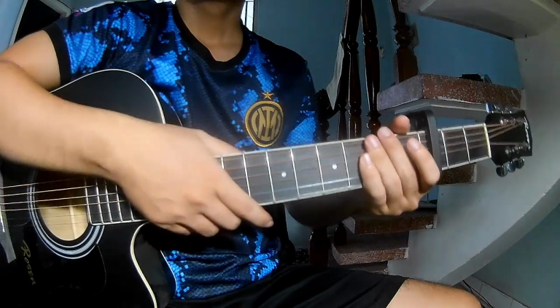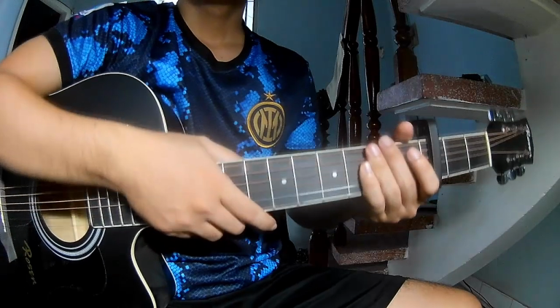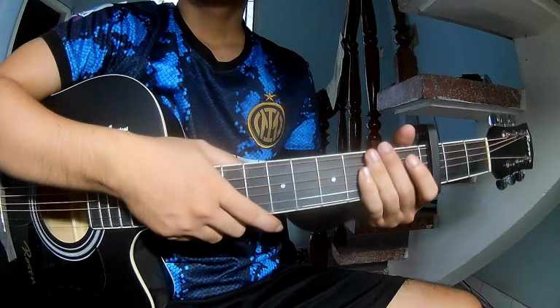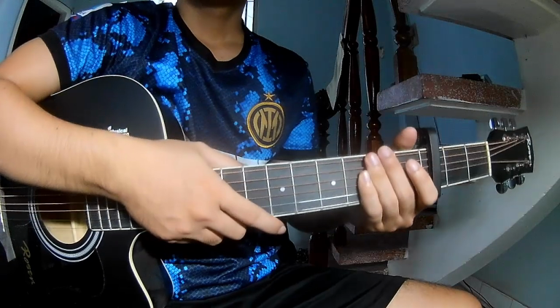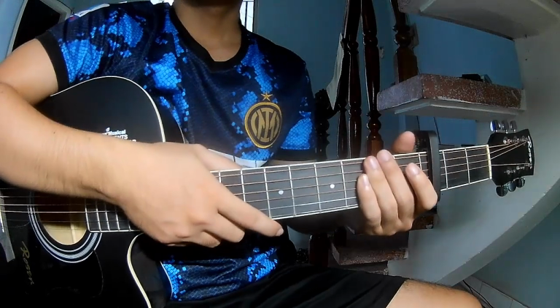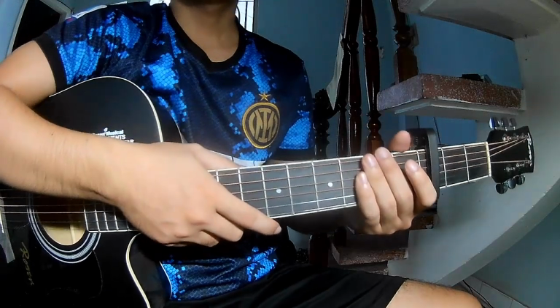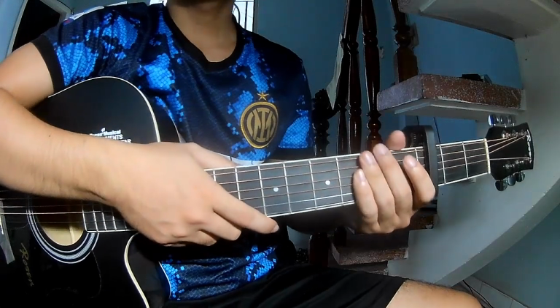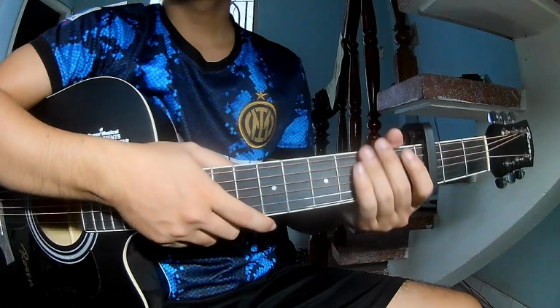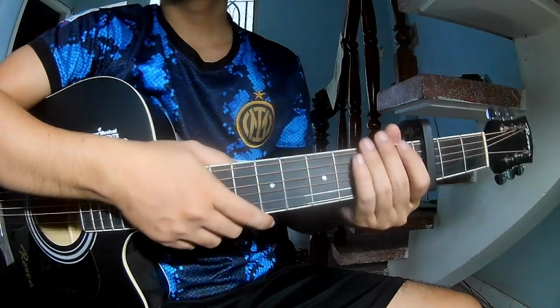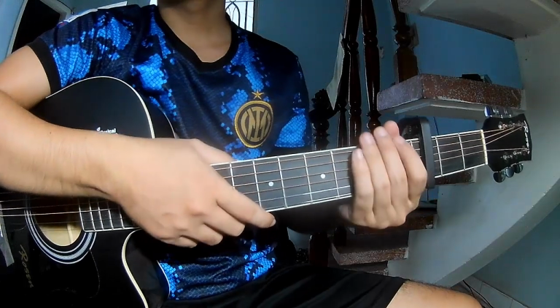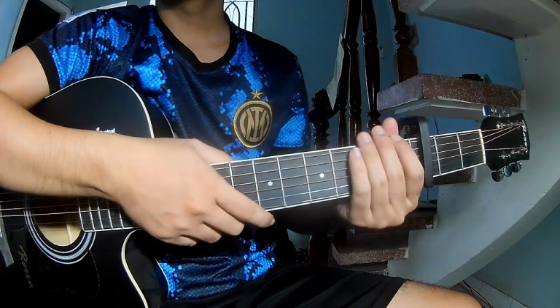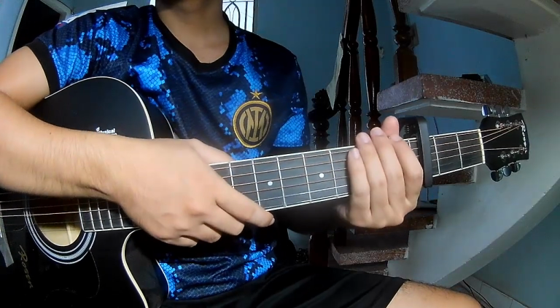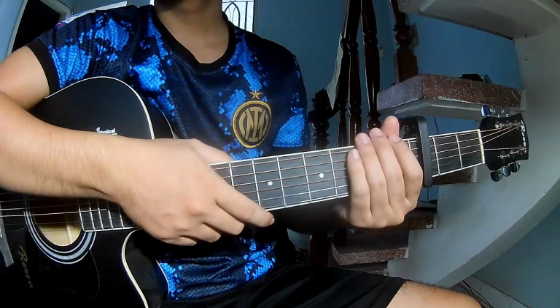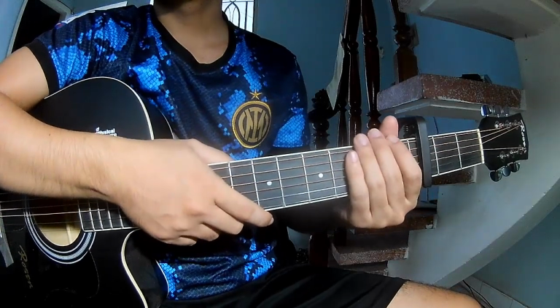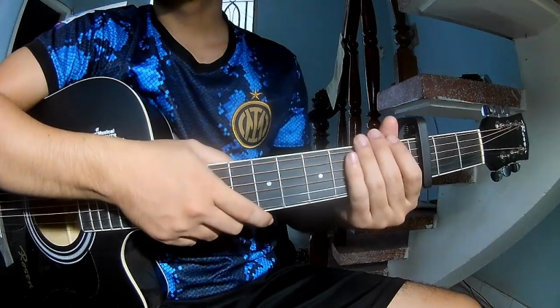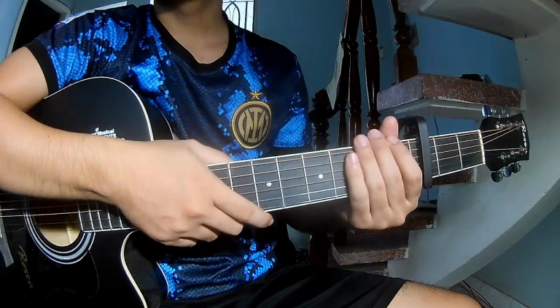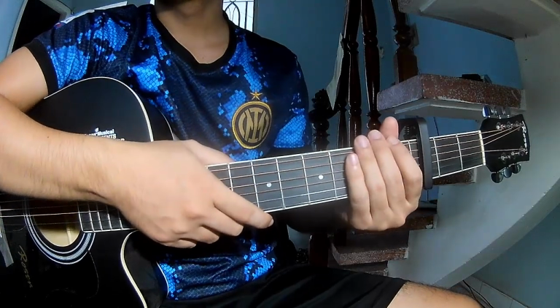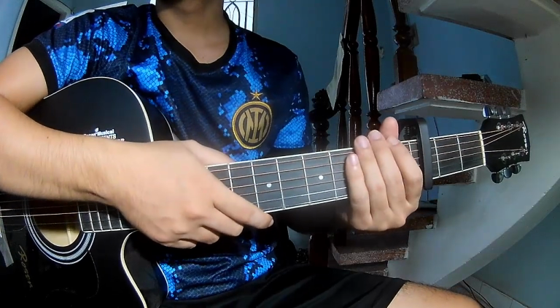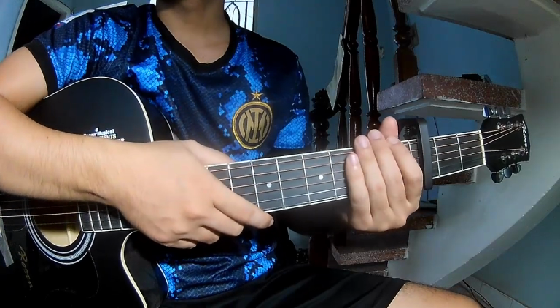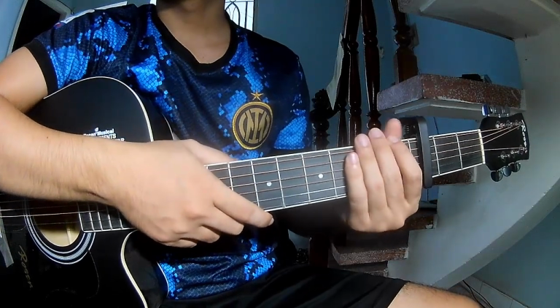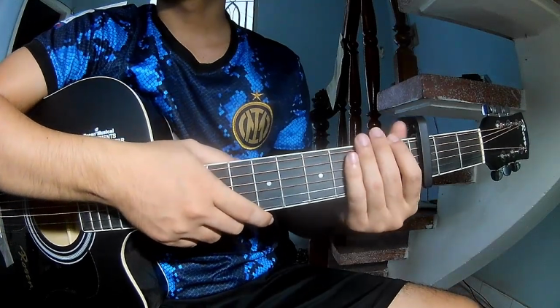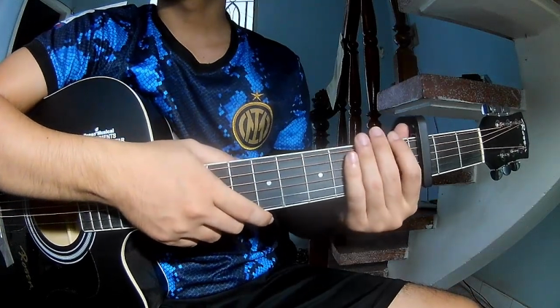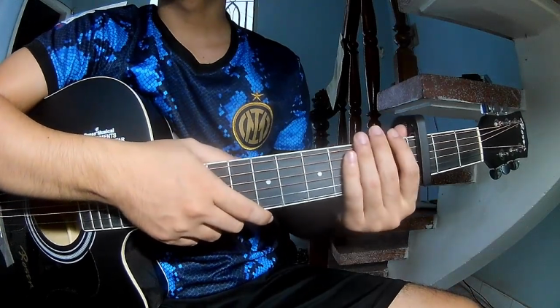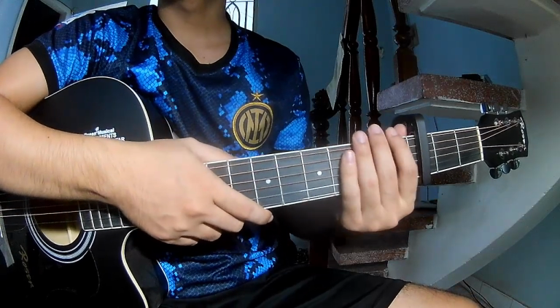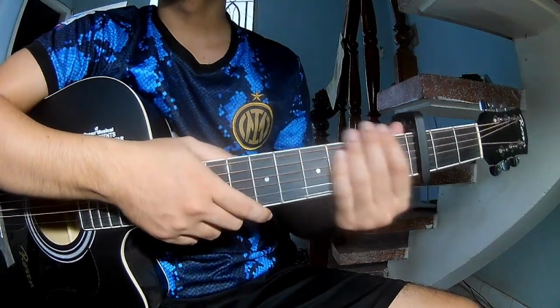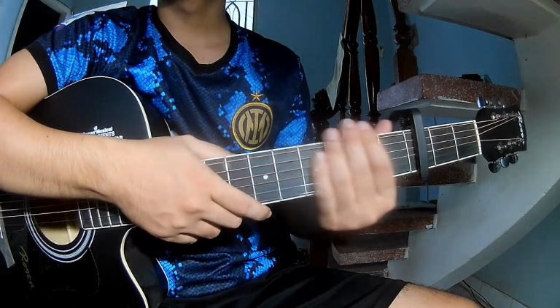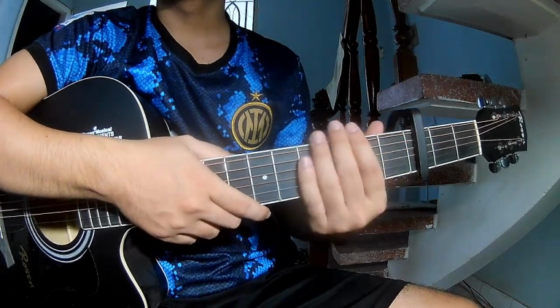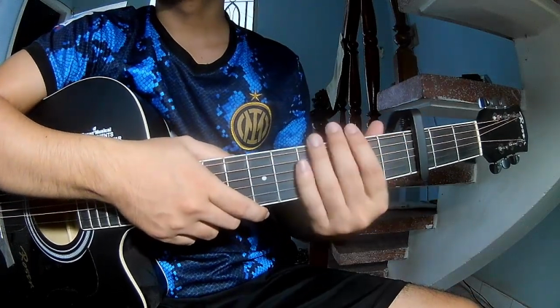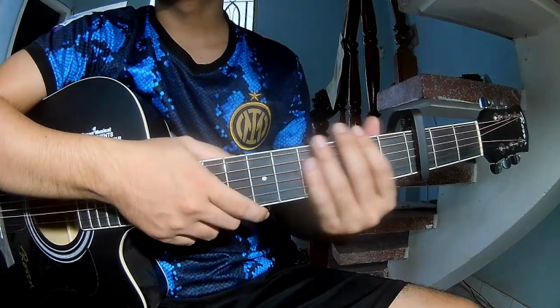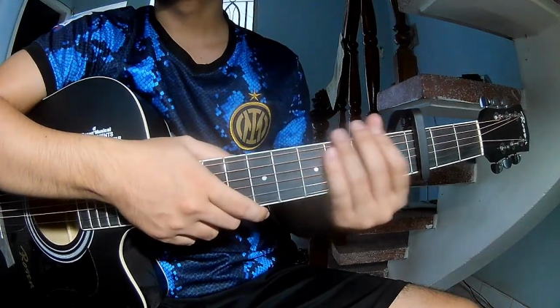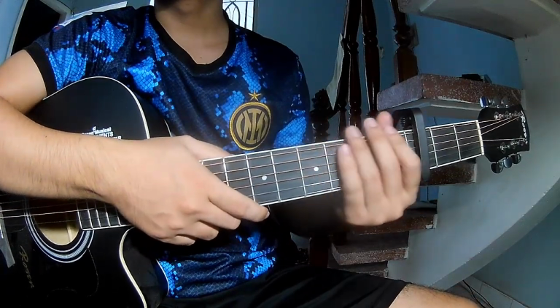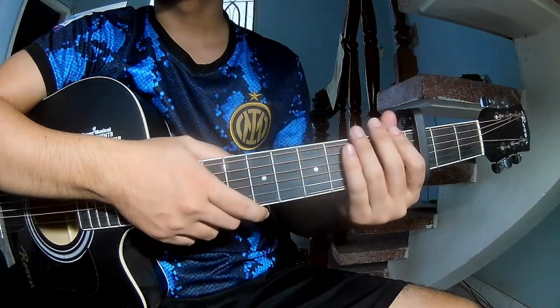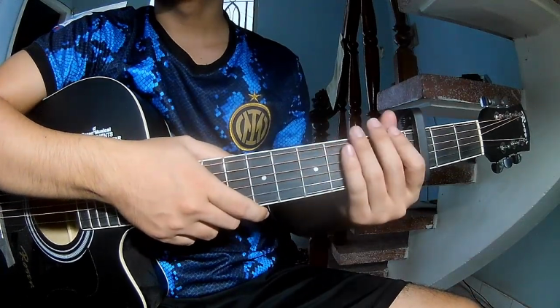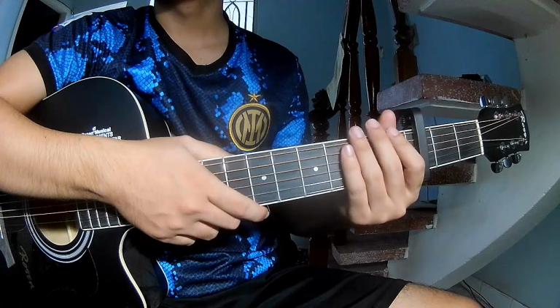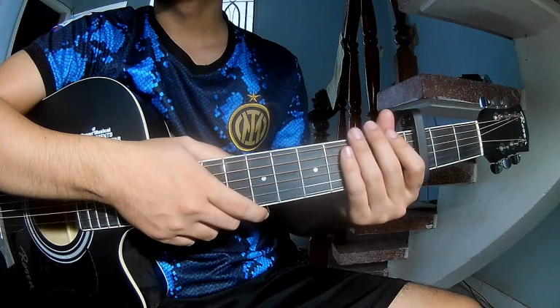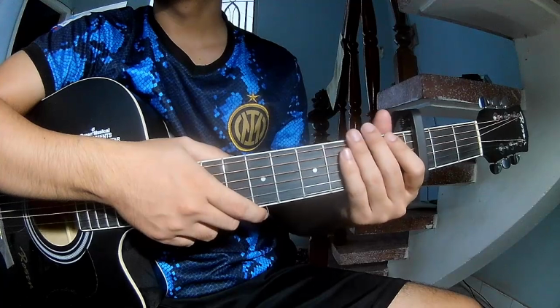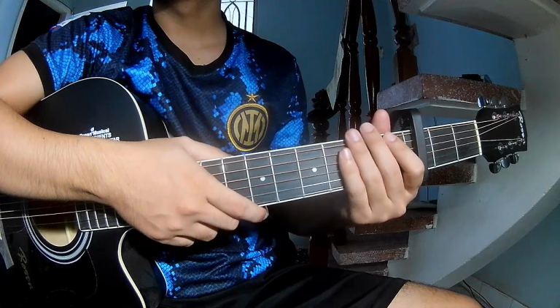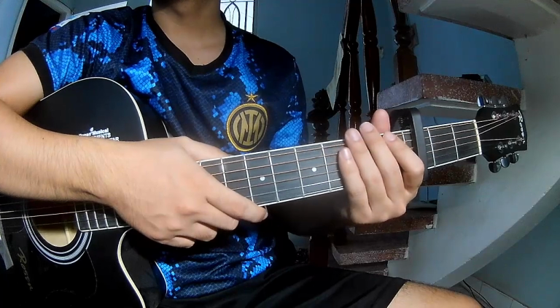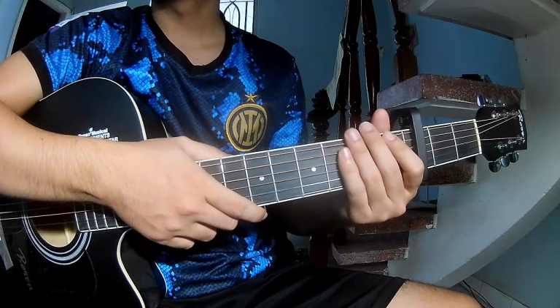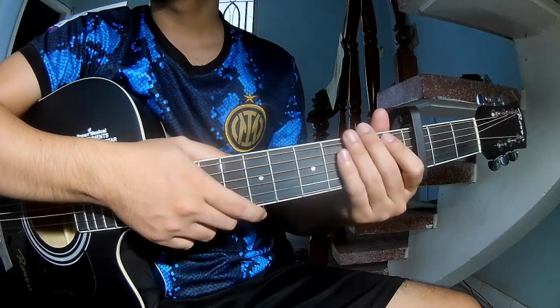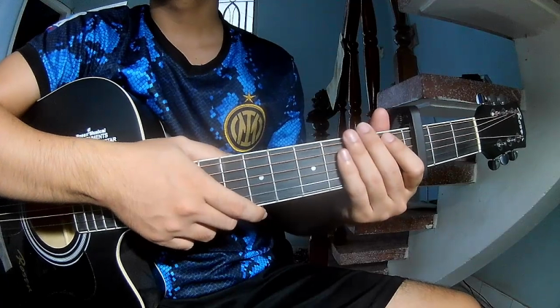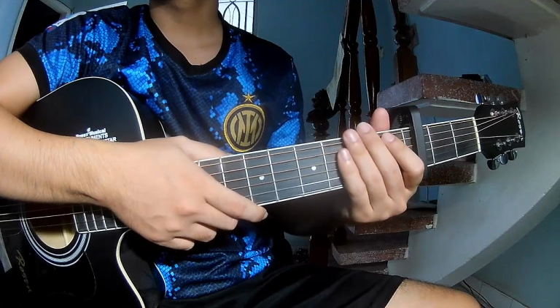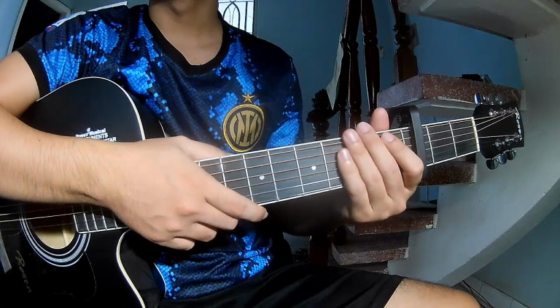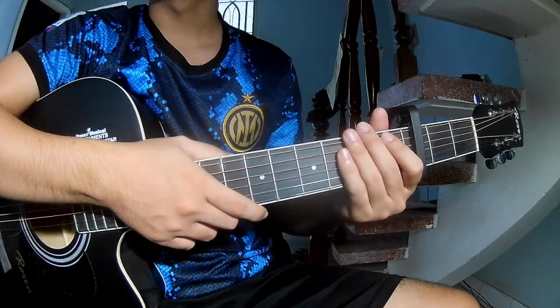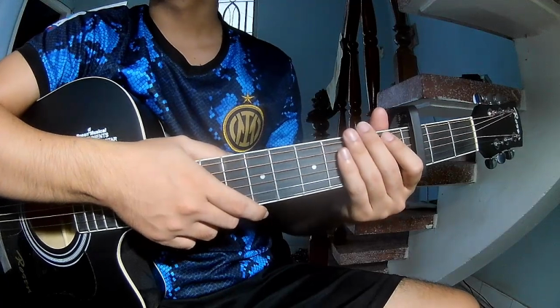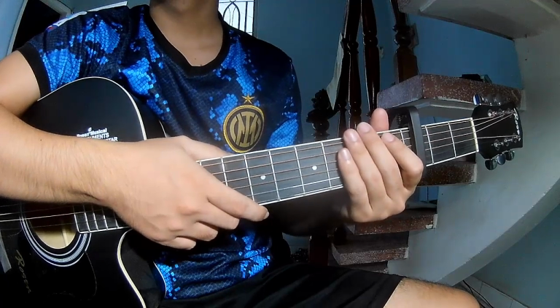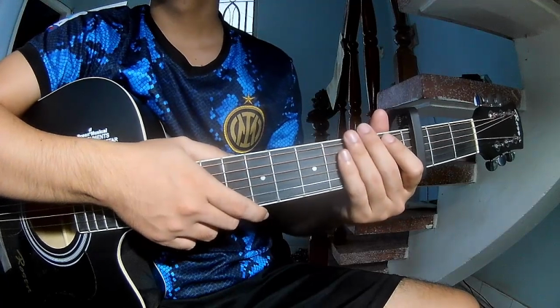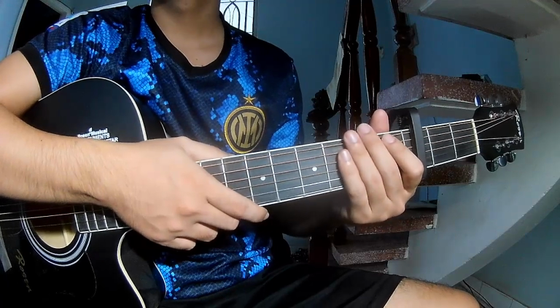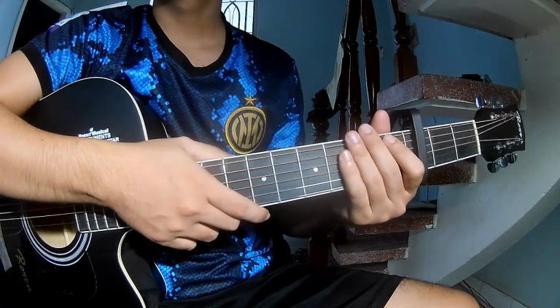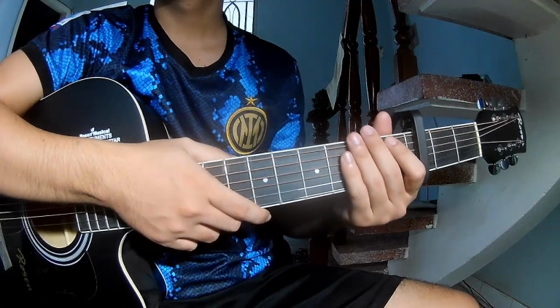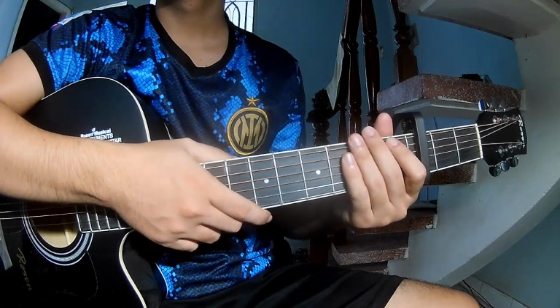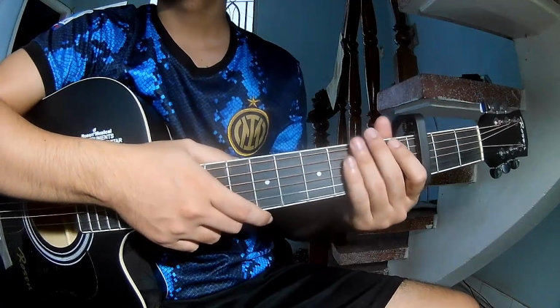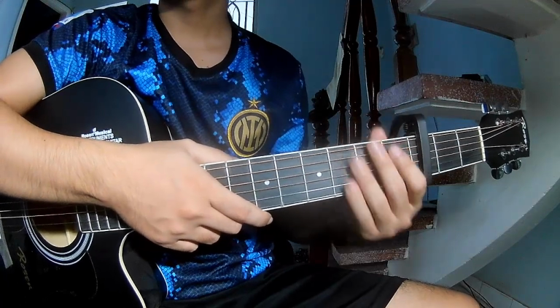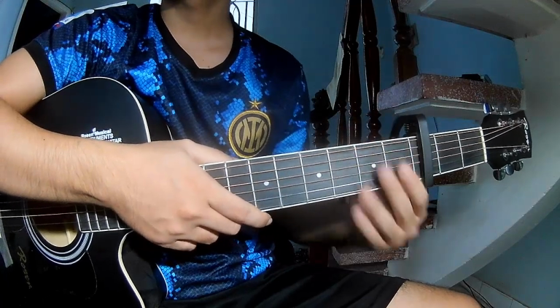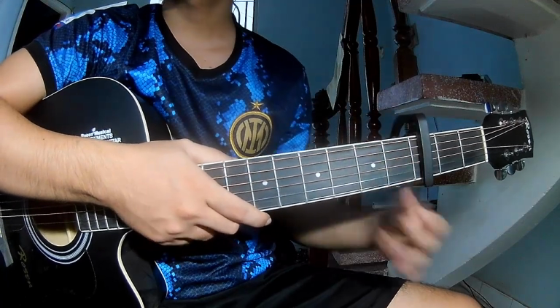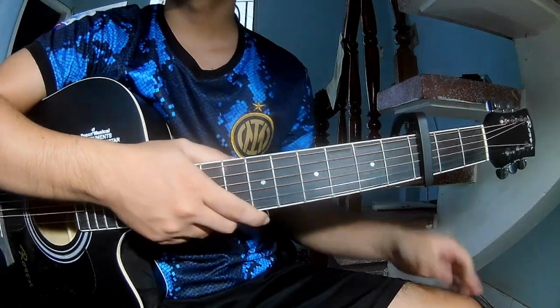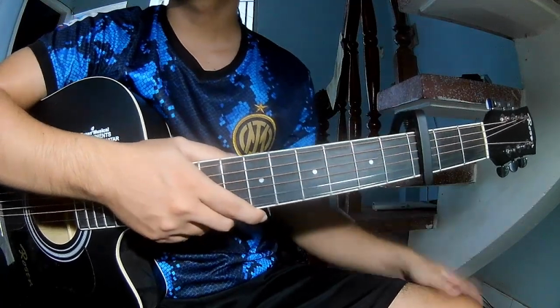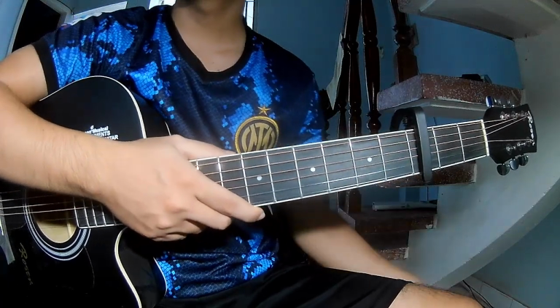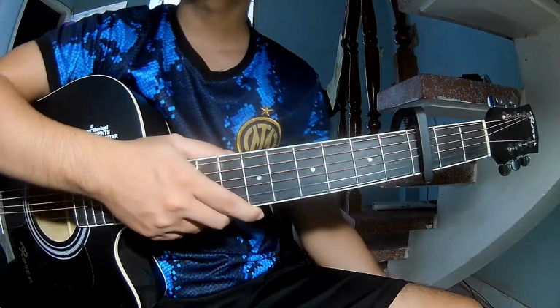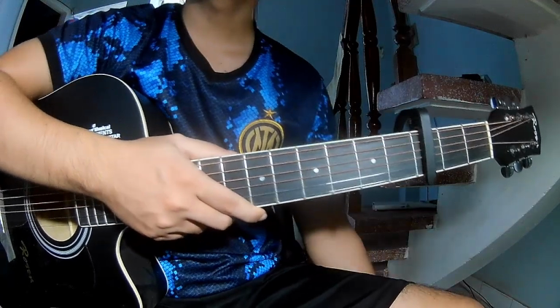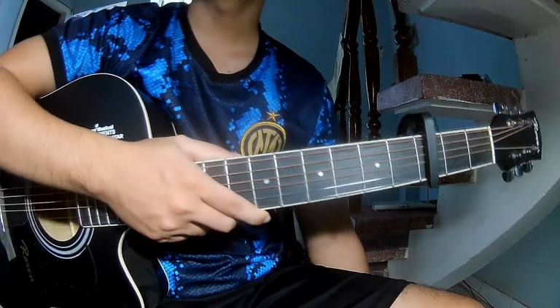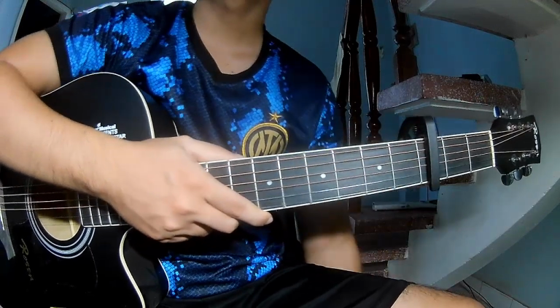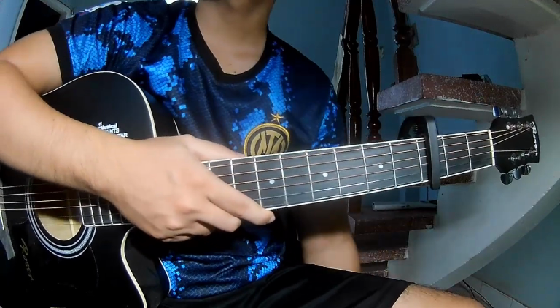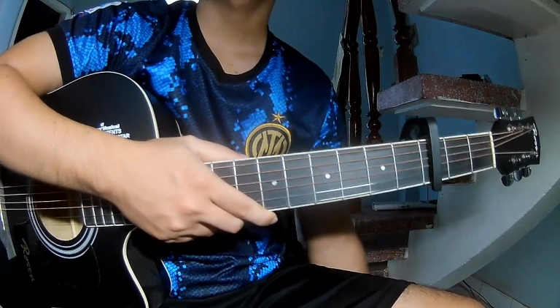Hi everyone, today we will share how to play guitar 'No One Knows' by Stephen Sanchez.